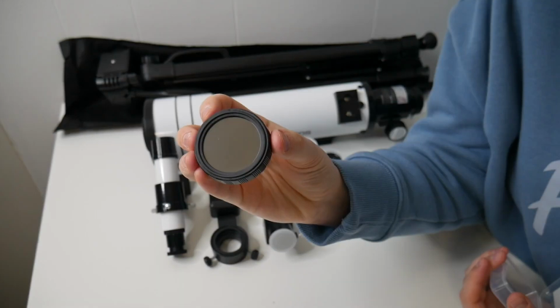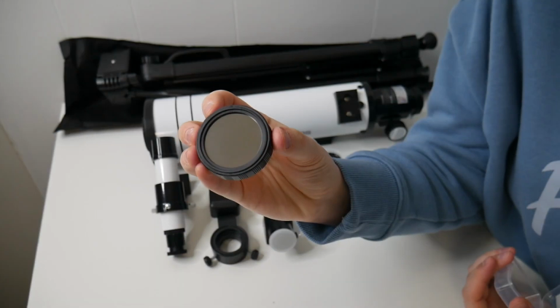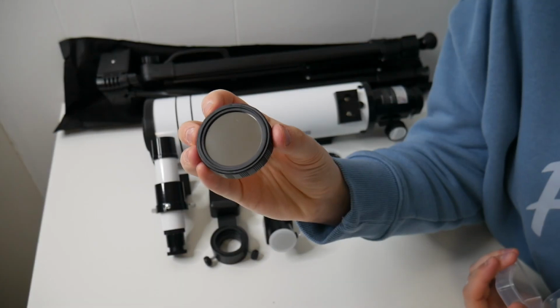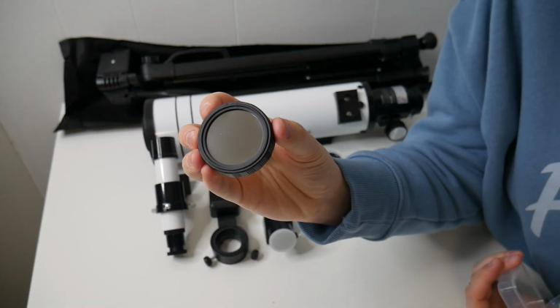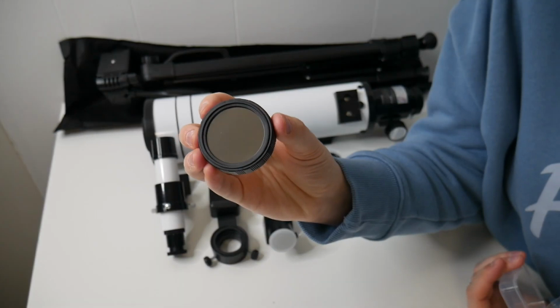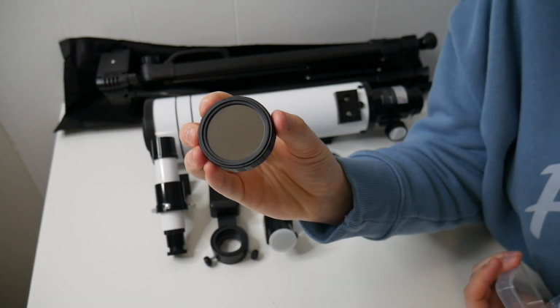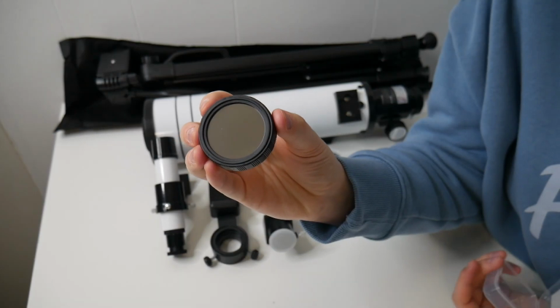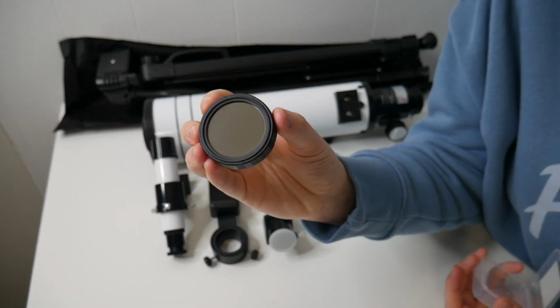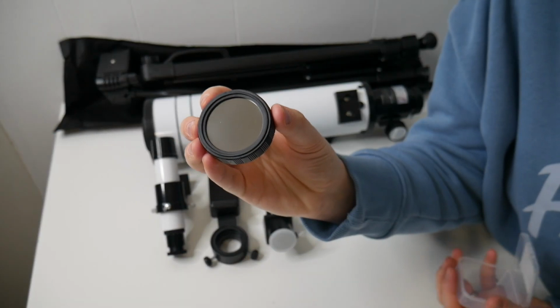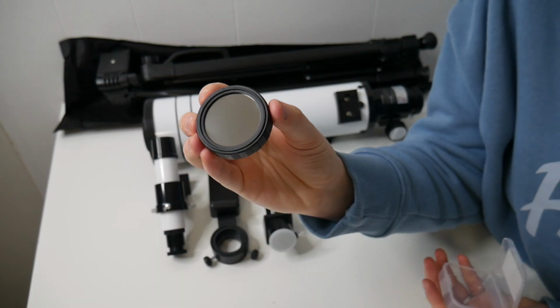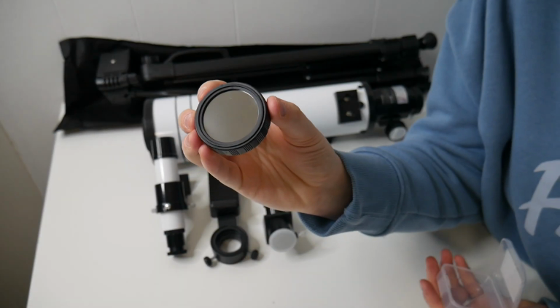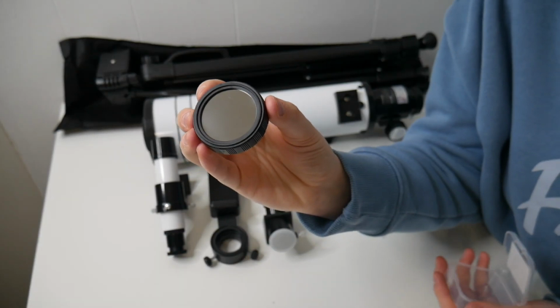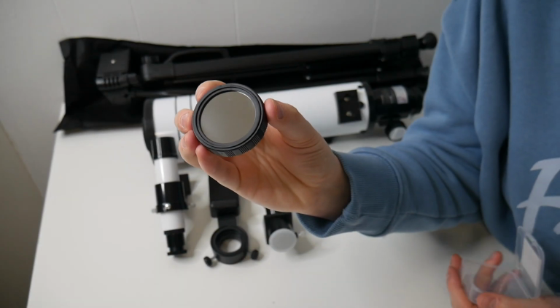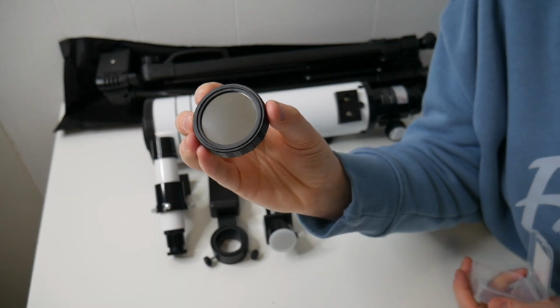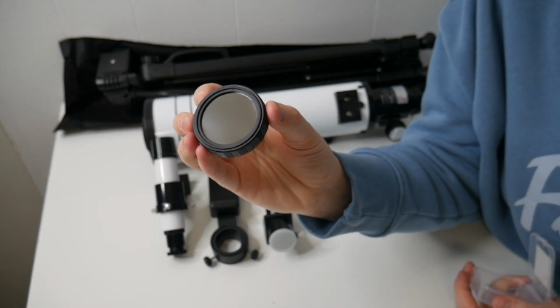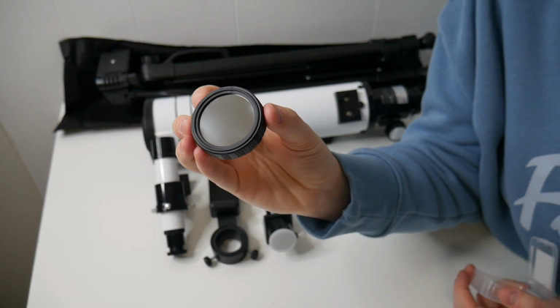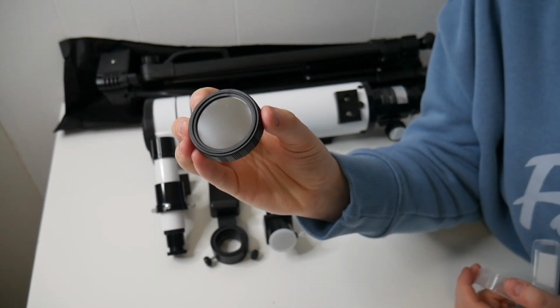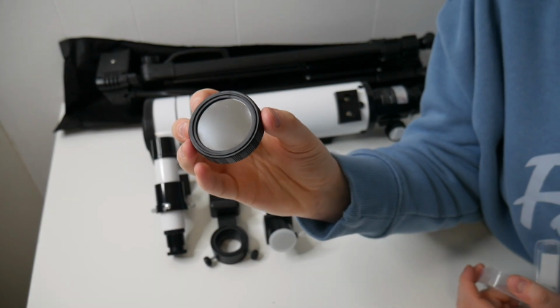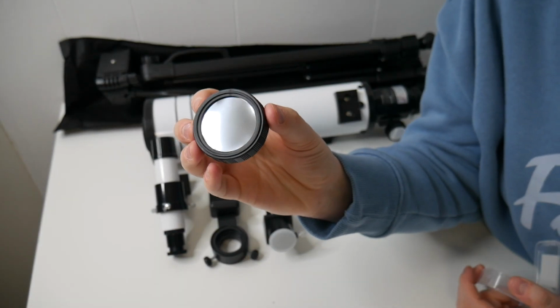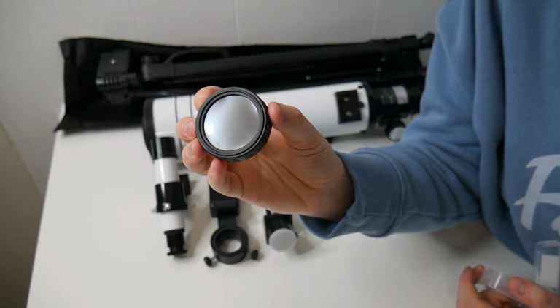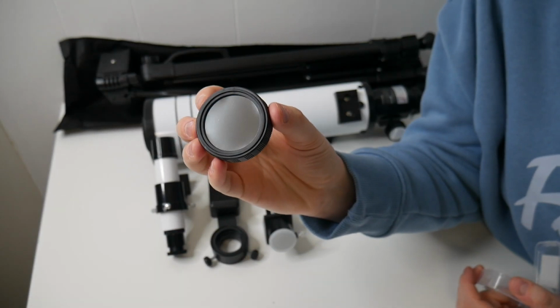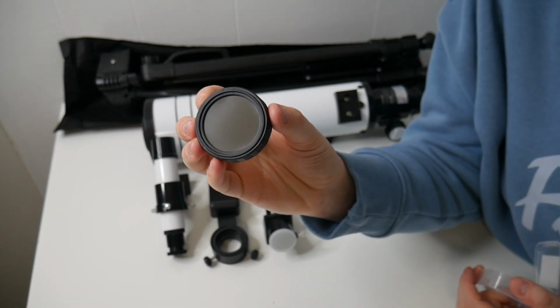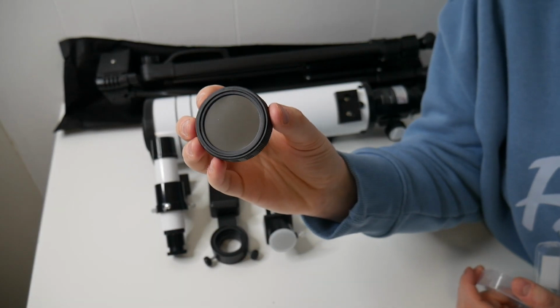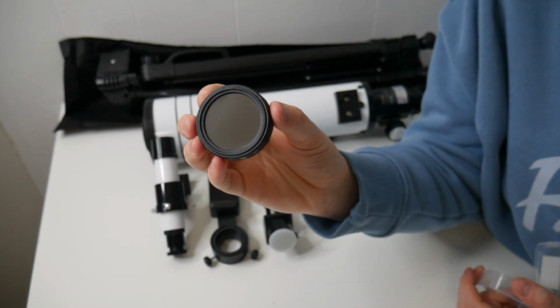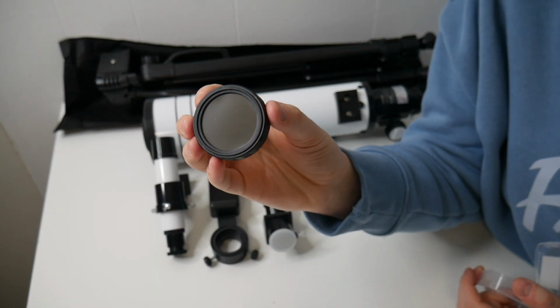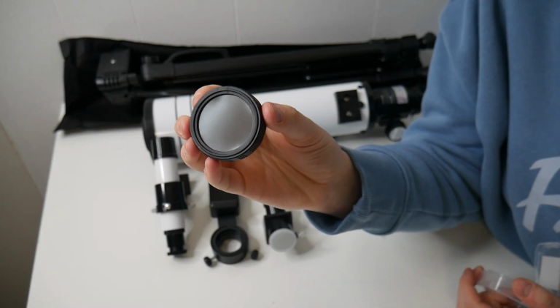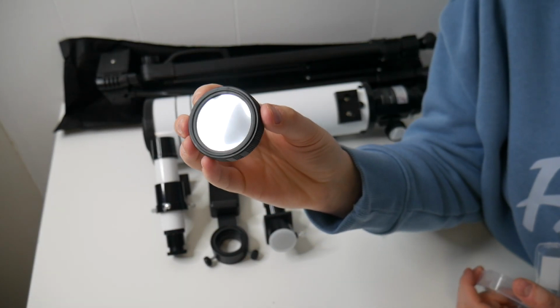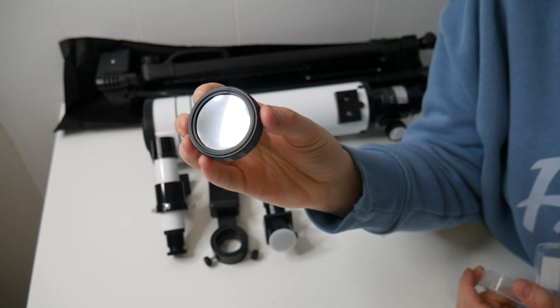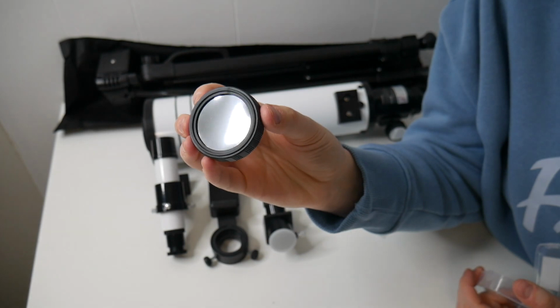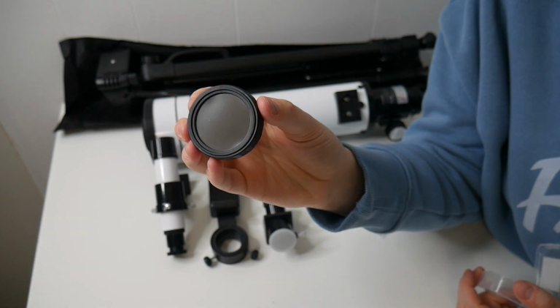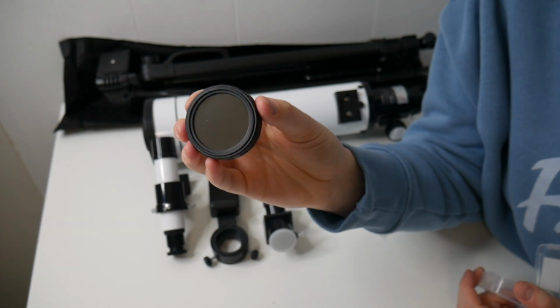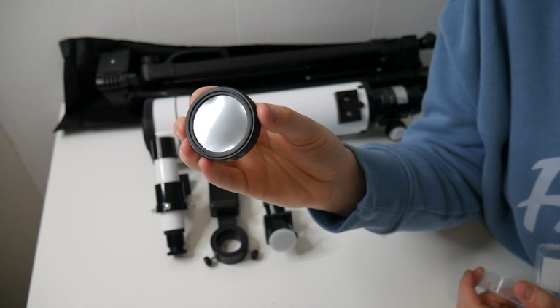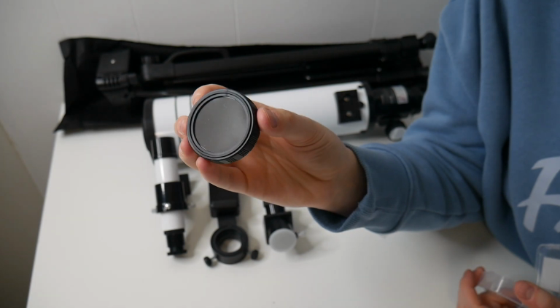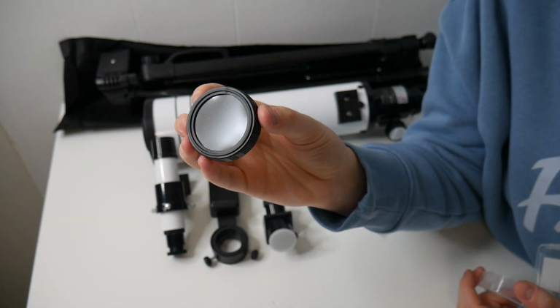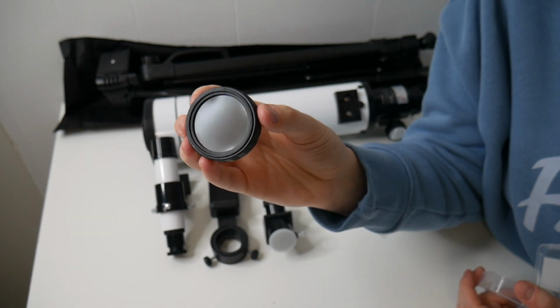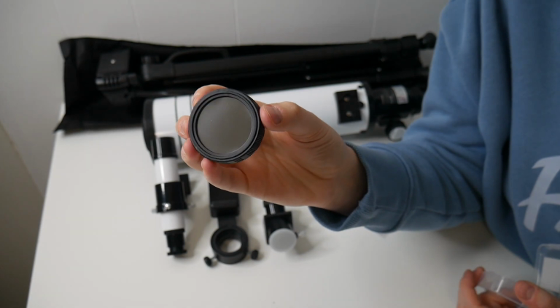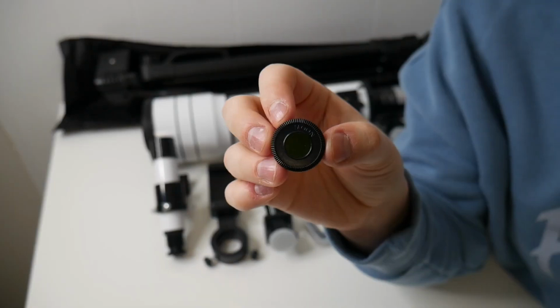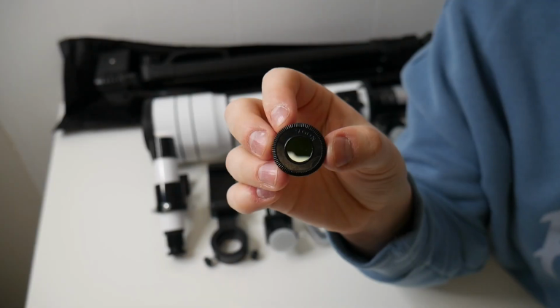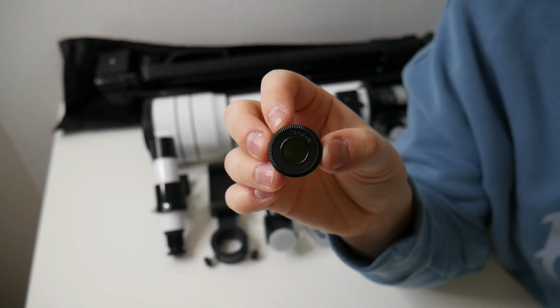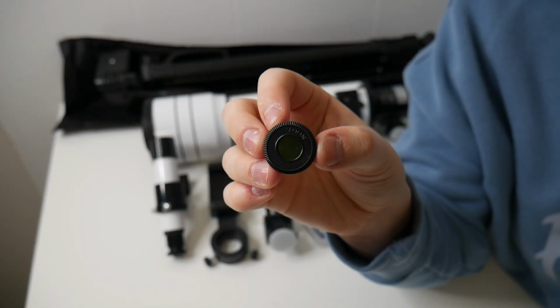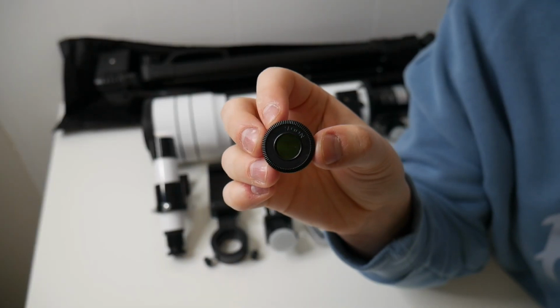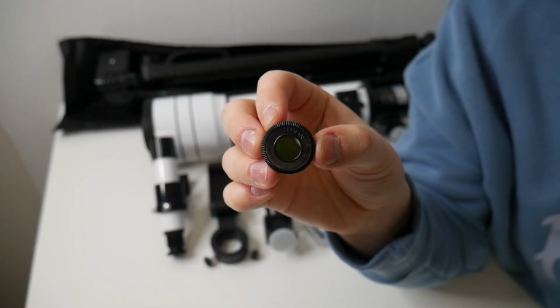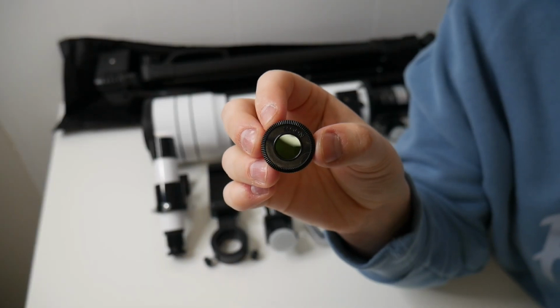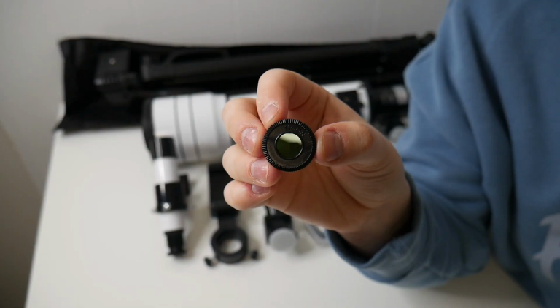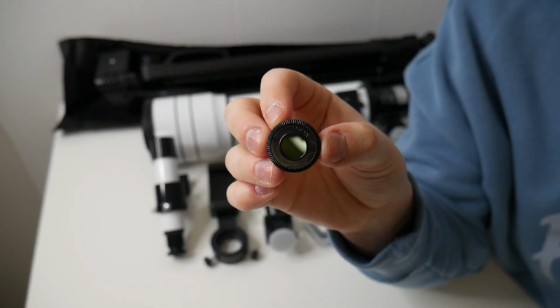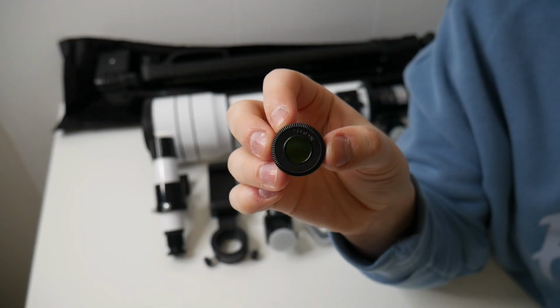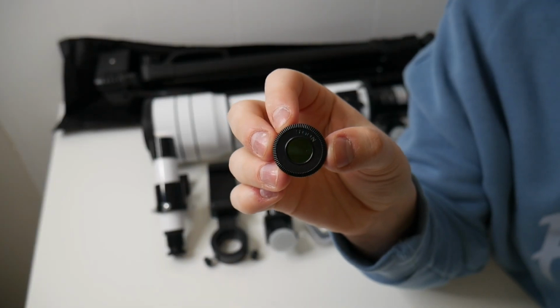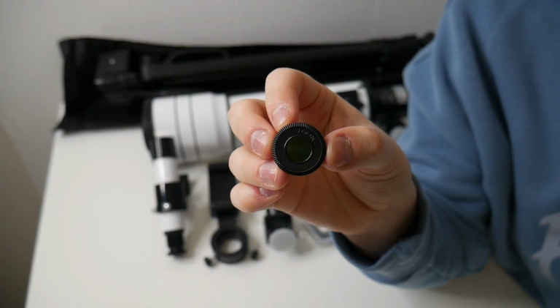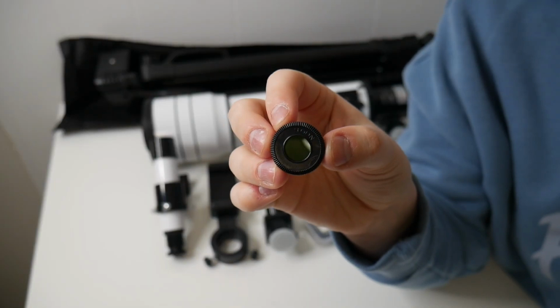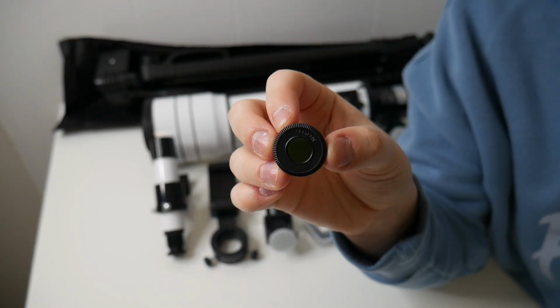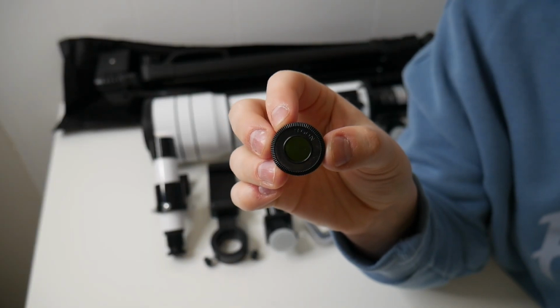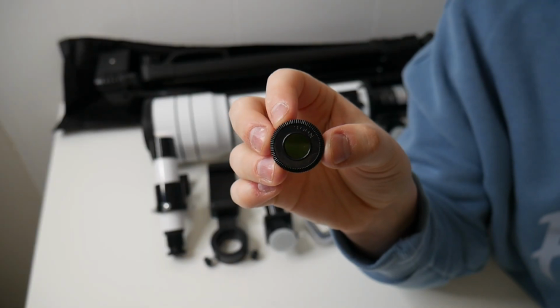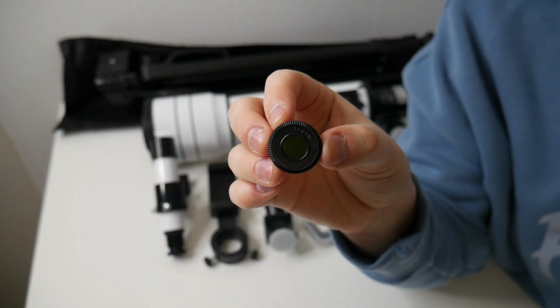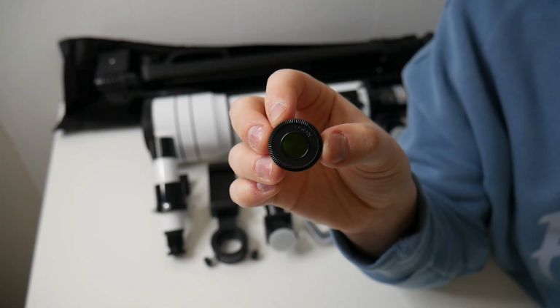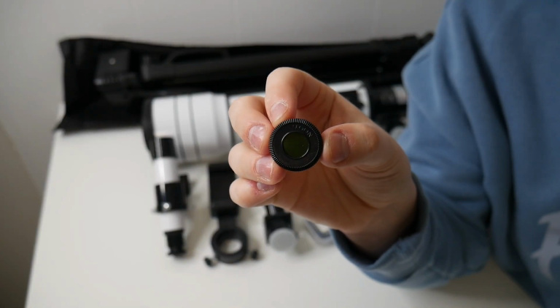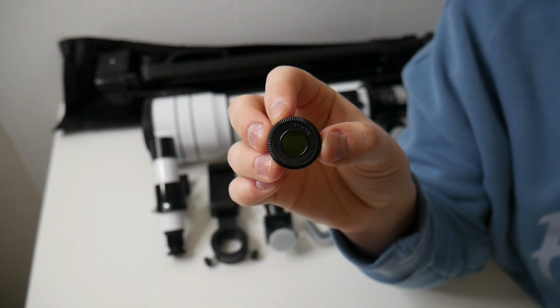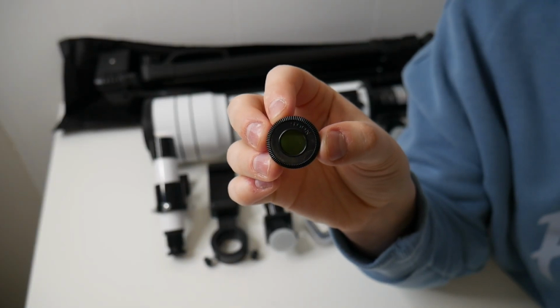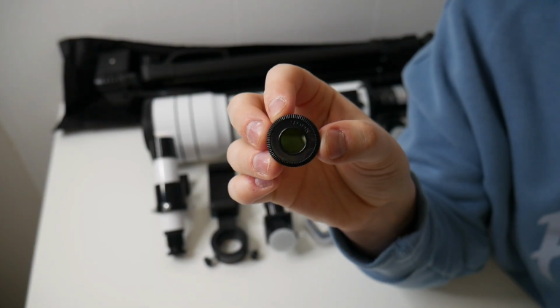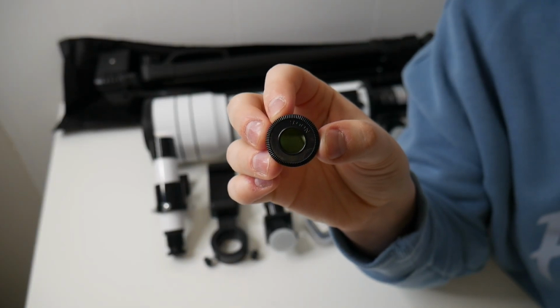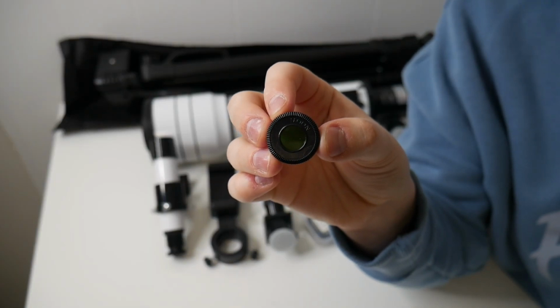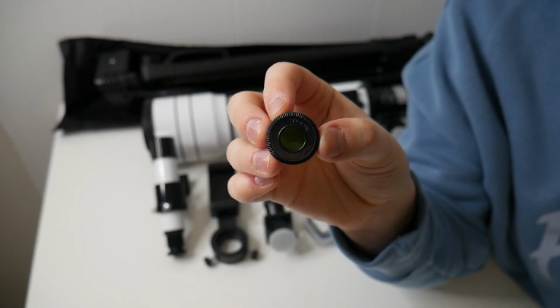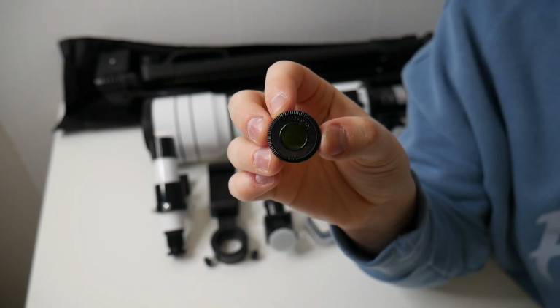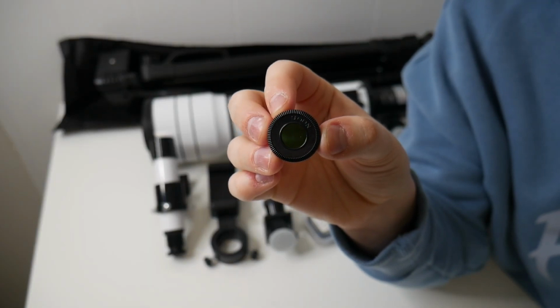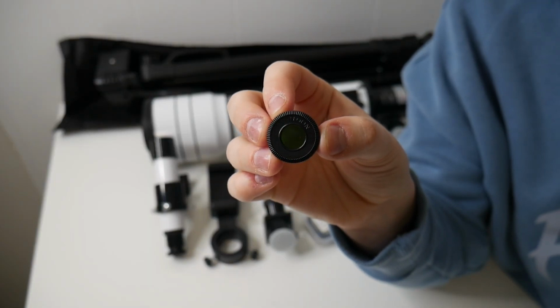This also comes with an astro solar filter. And lastly, right here, this is the moon lens.